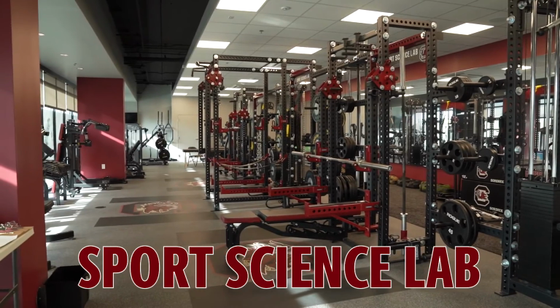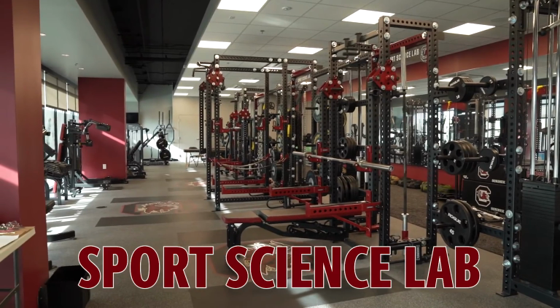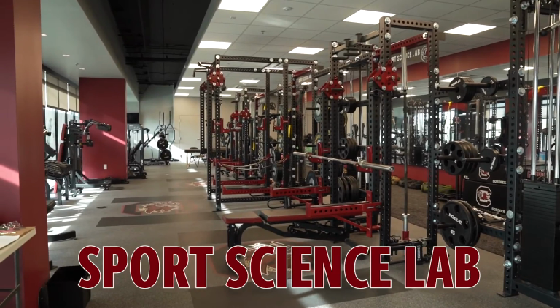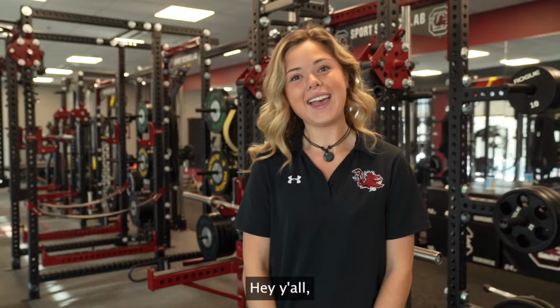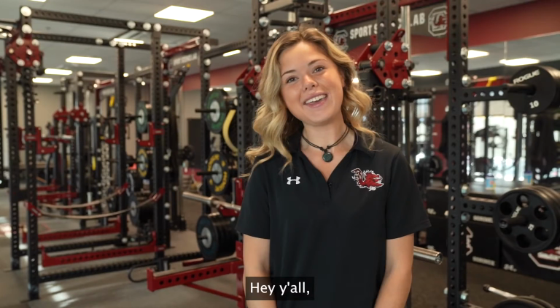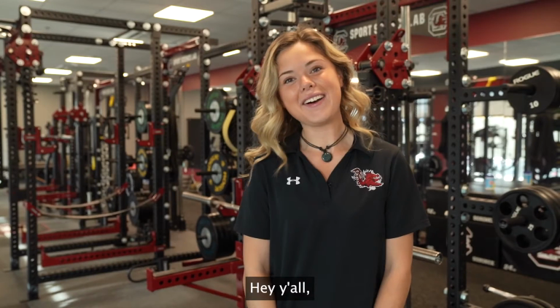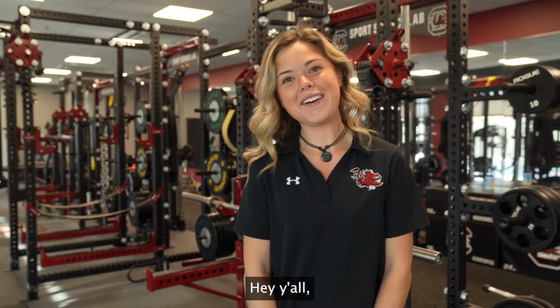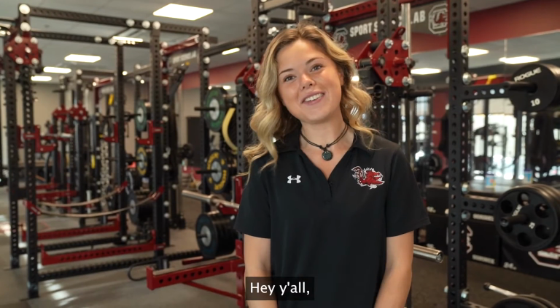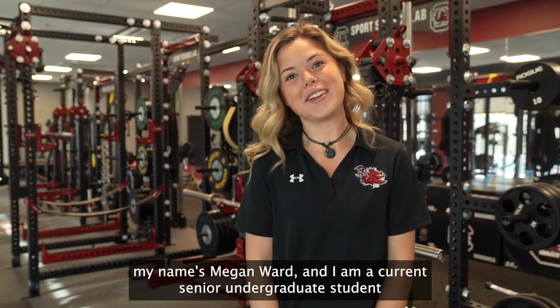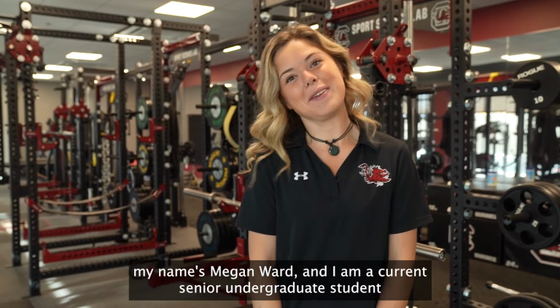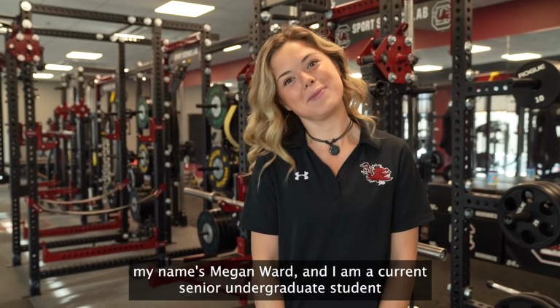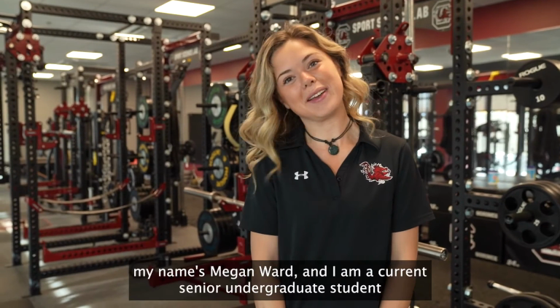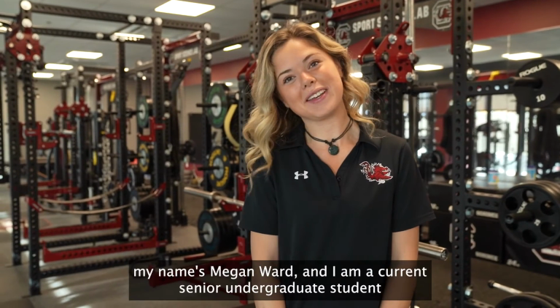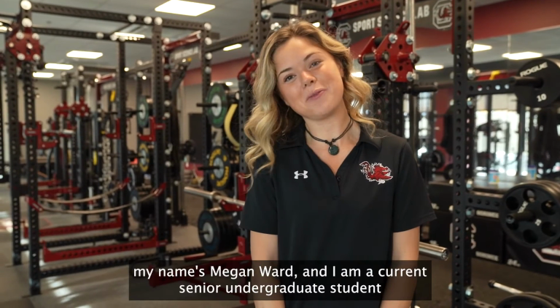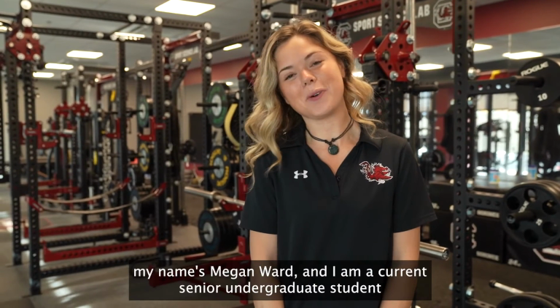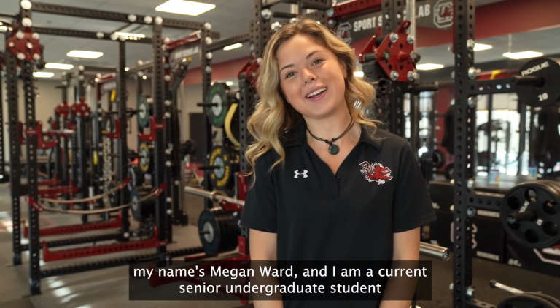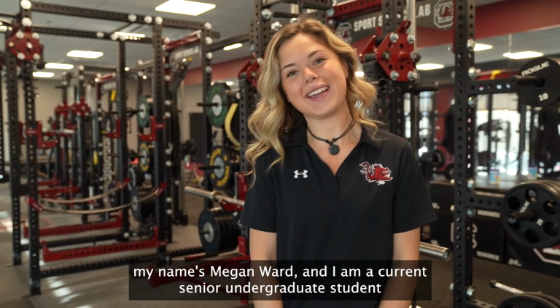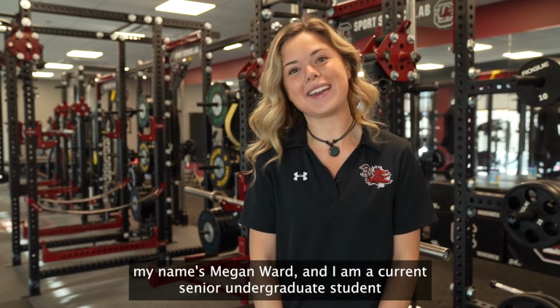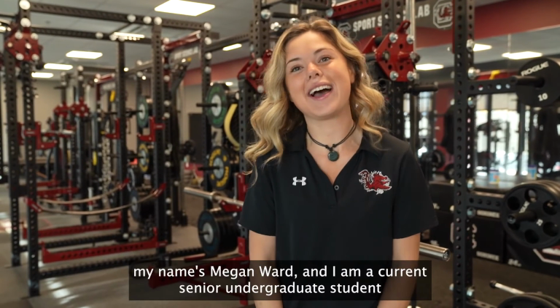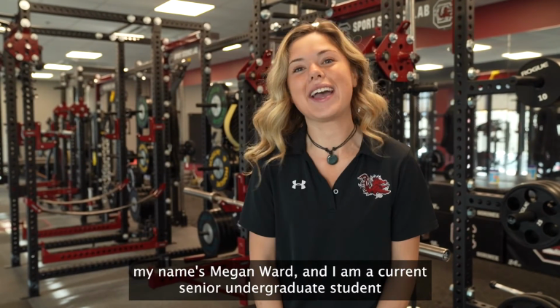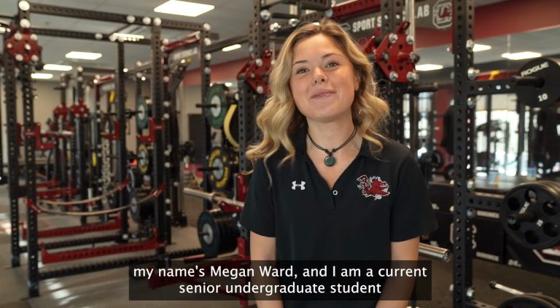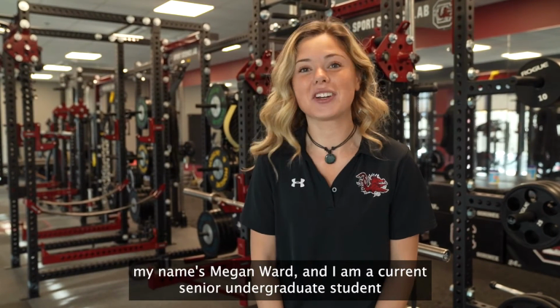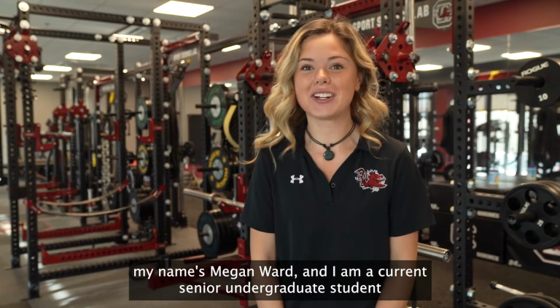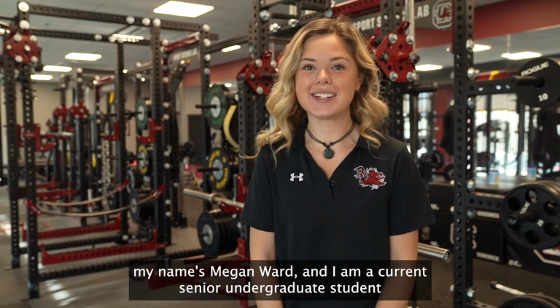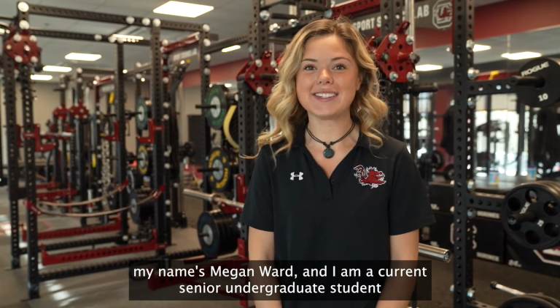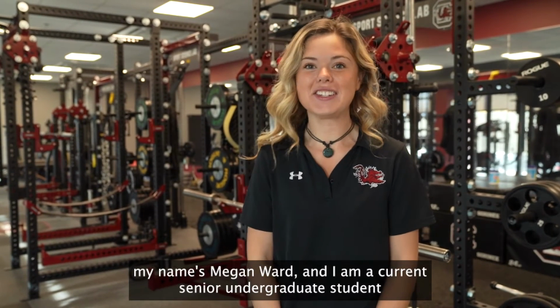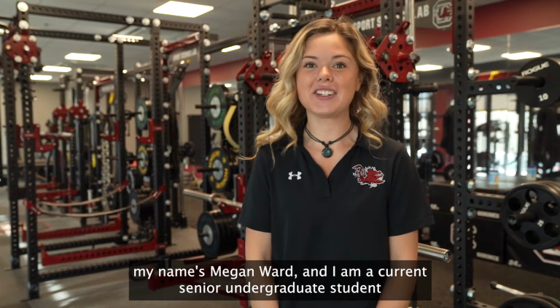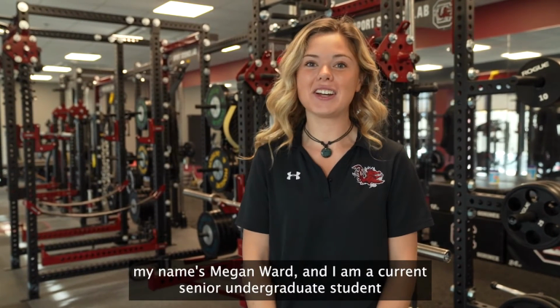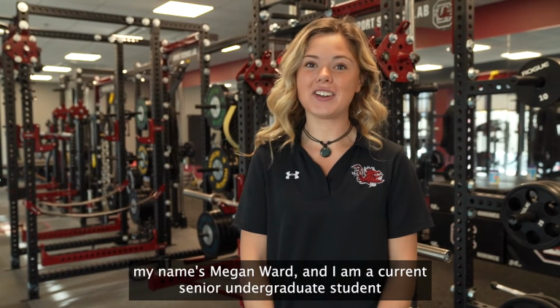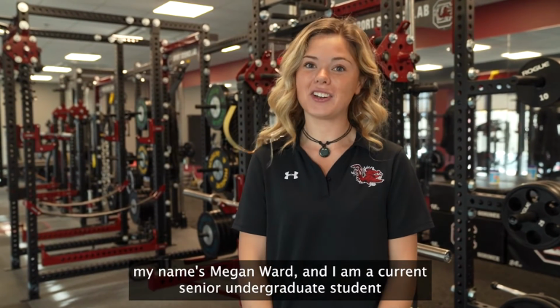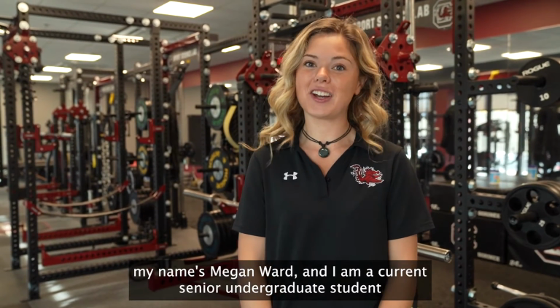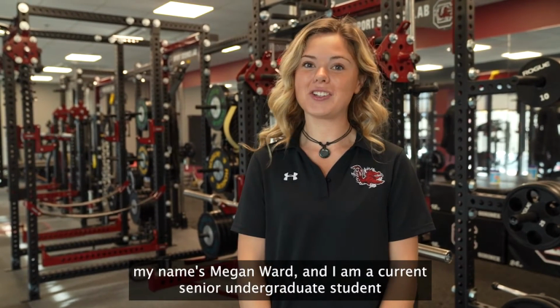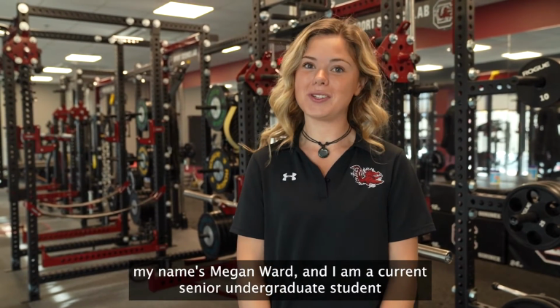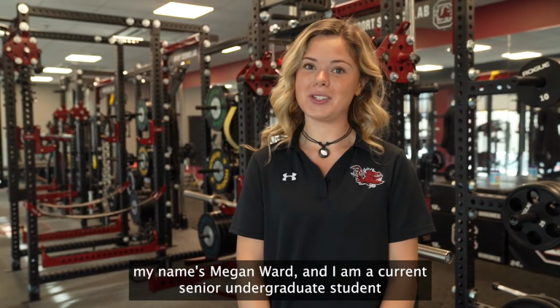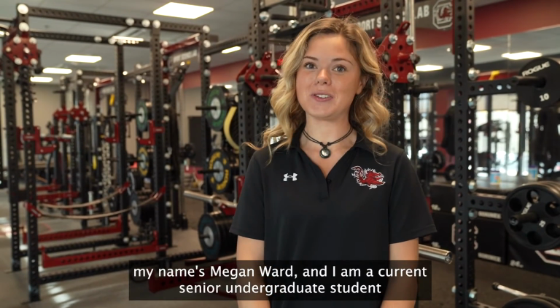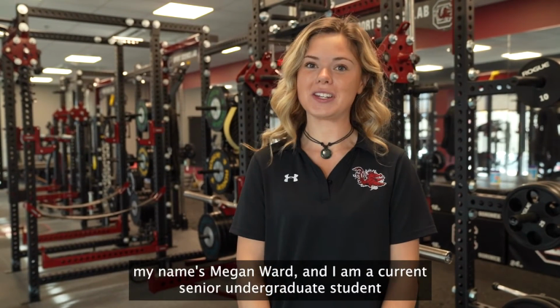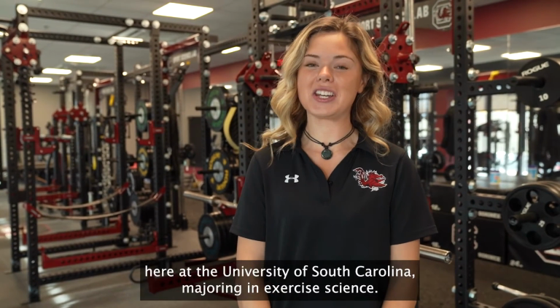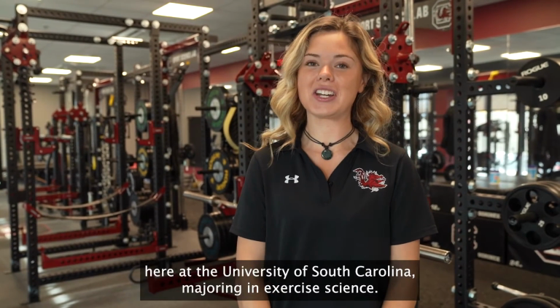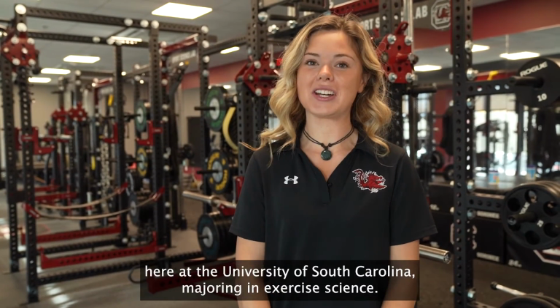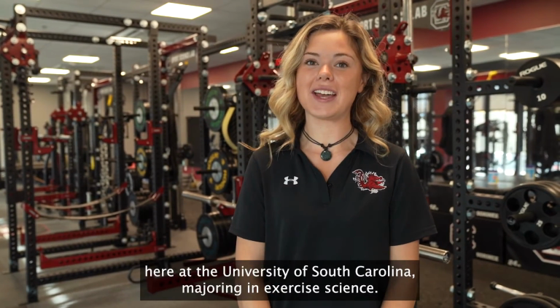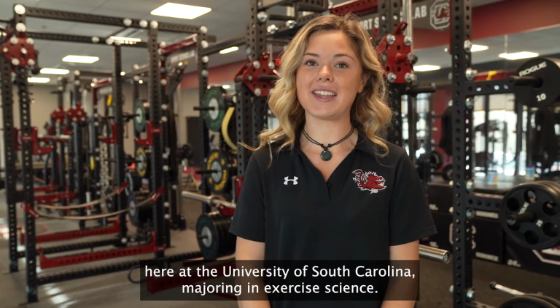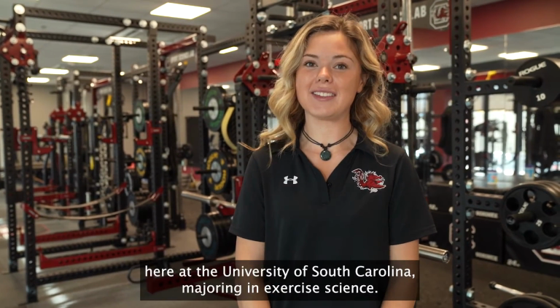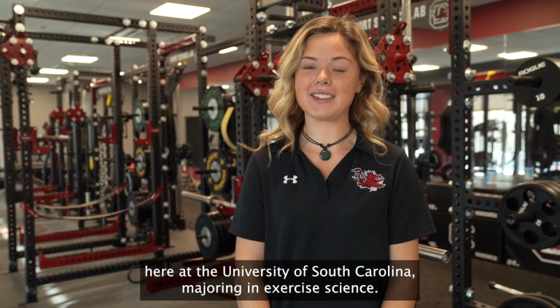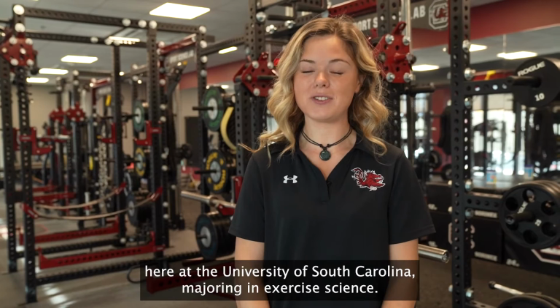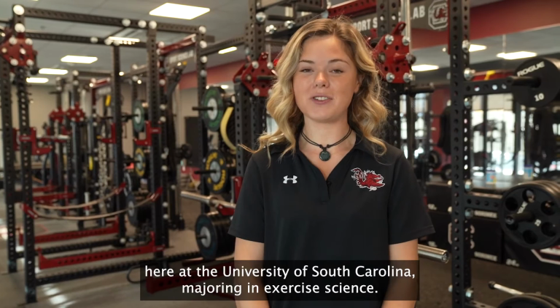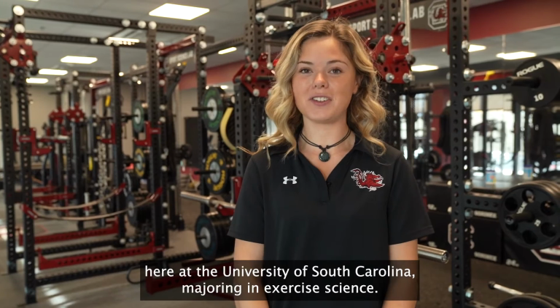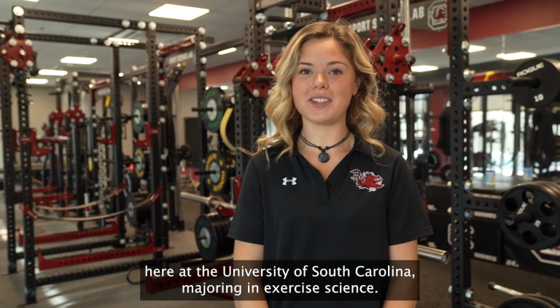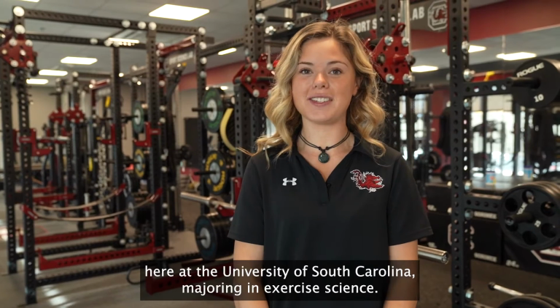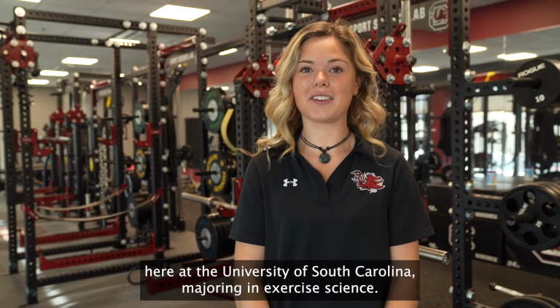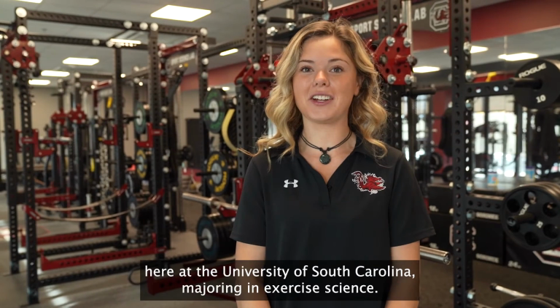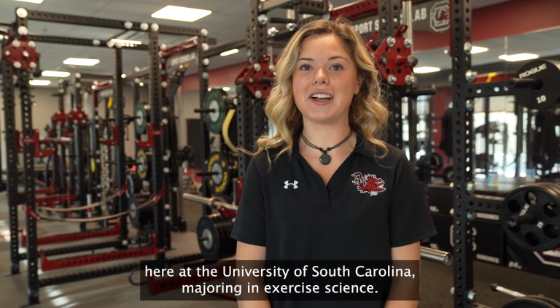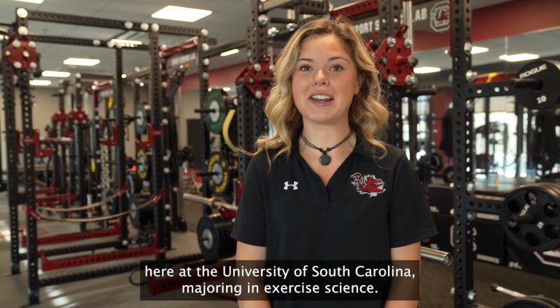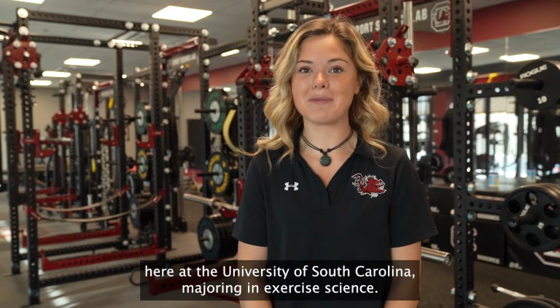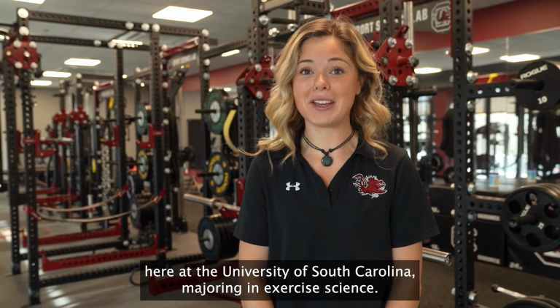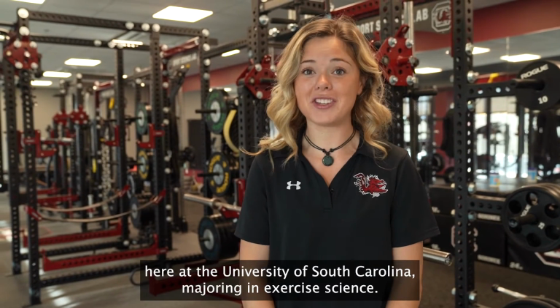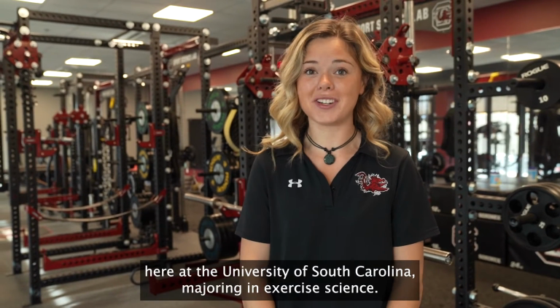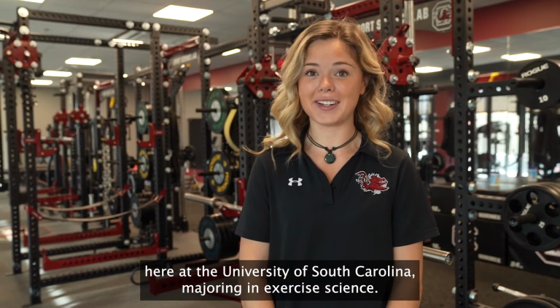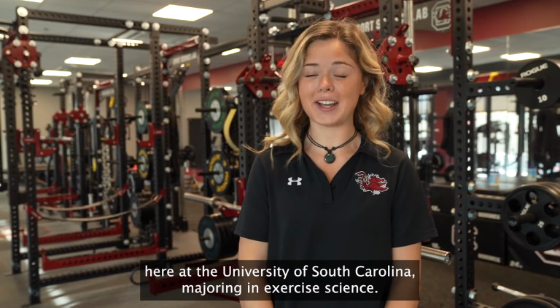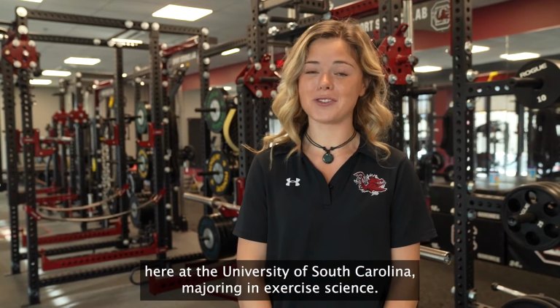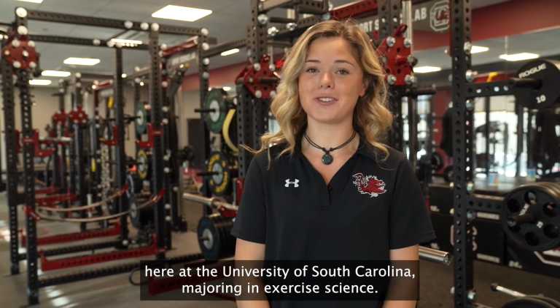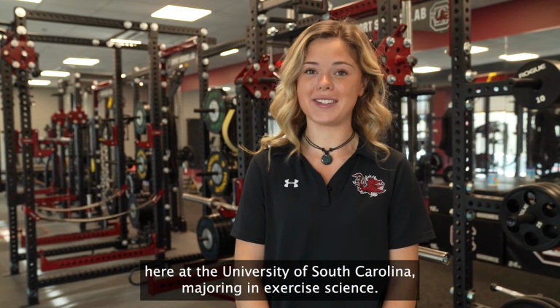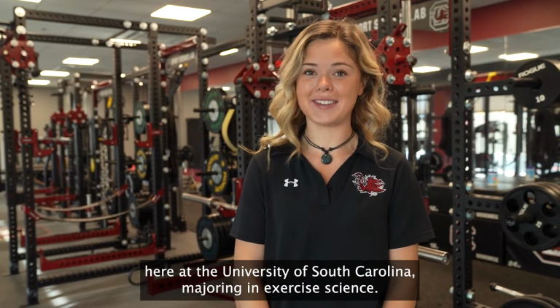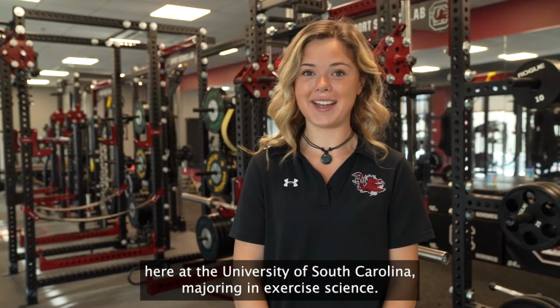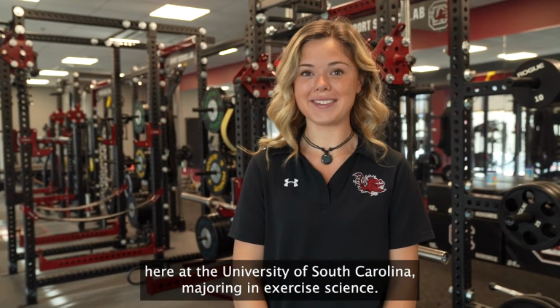Hey y'all, my name is Megan Ward and I am a current senior undergraduate student here at the University of South Carolina majoring in exercise science.